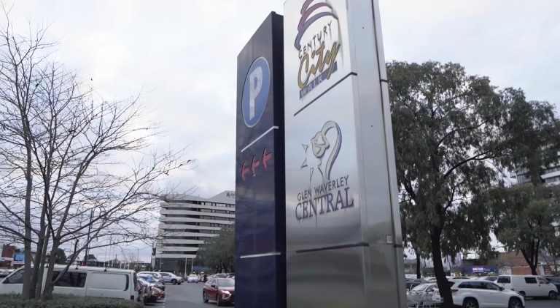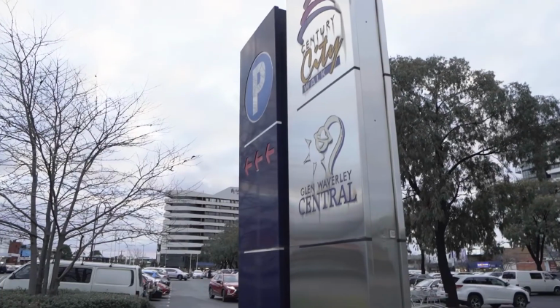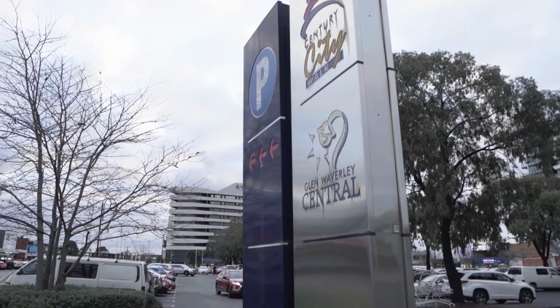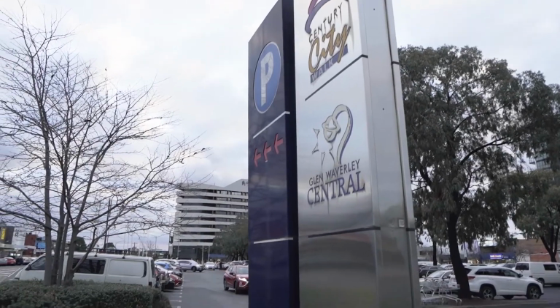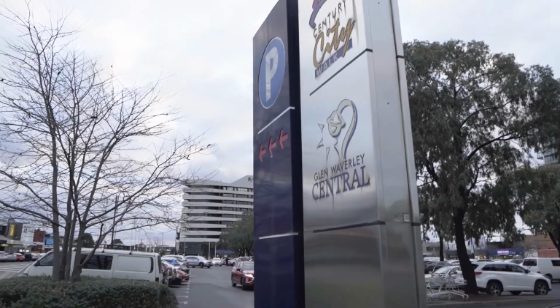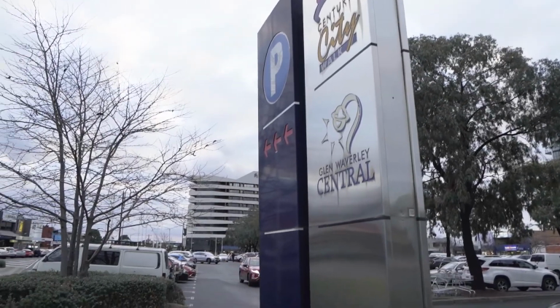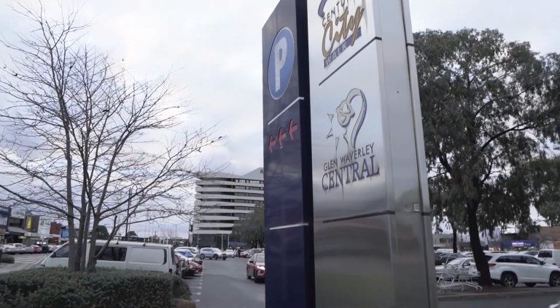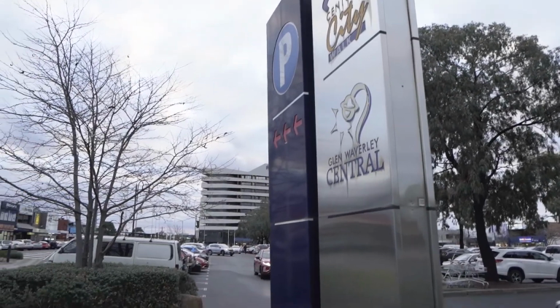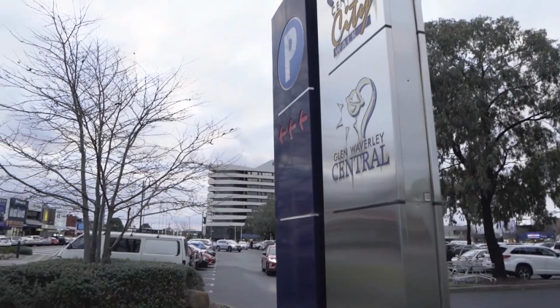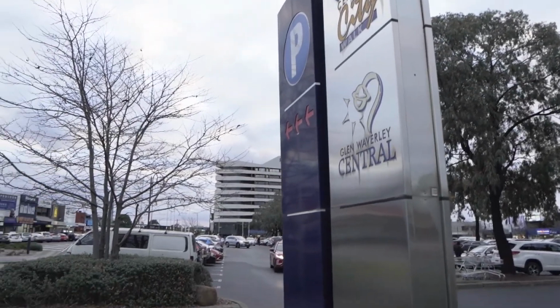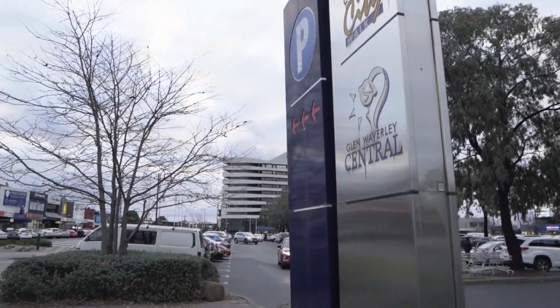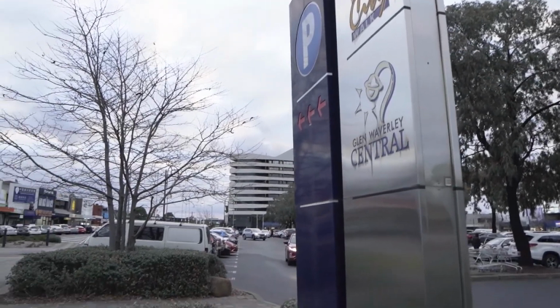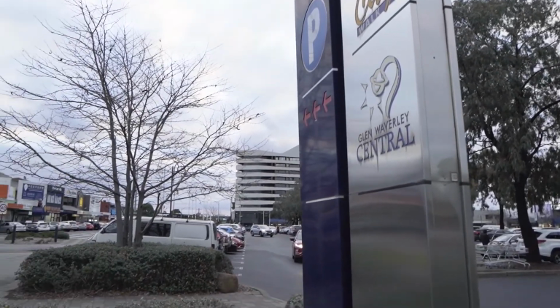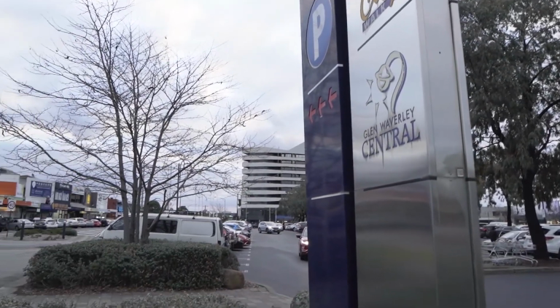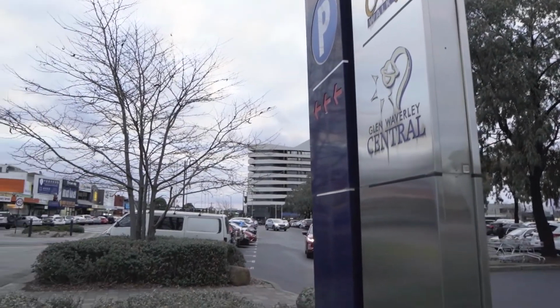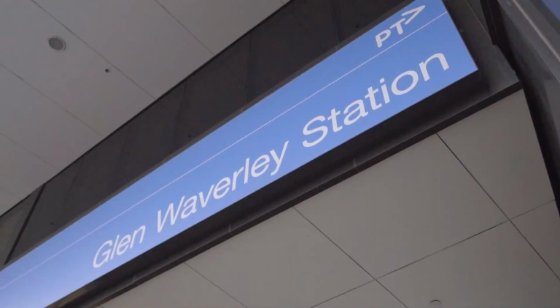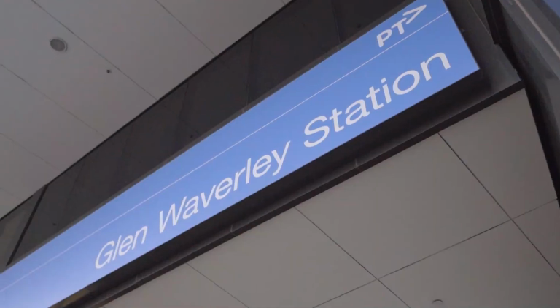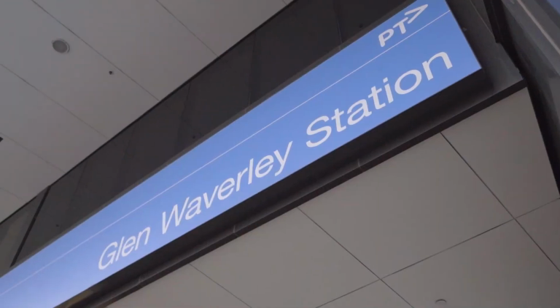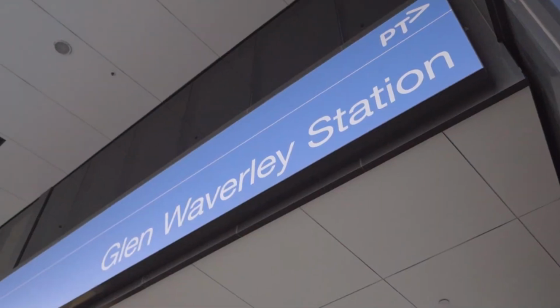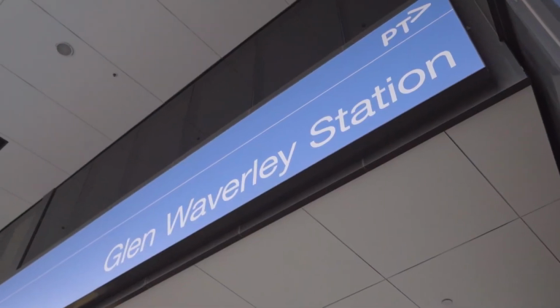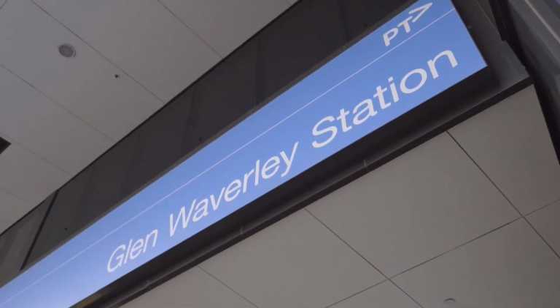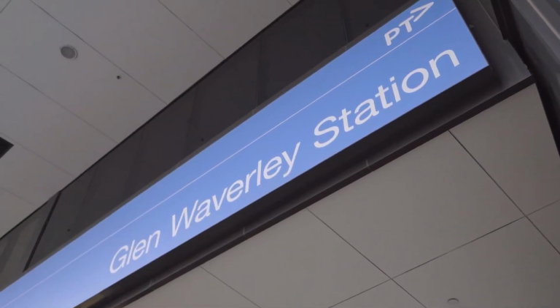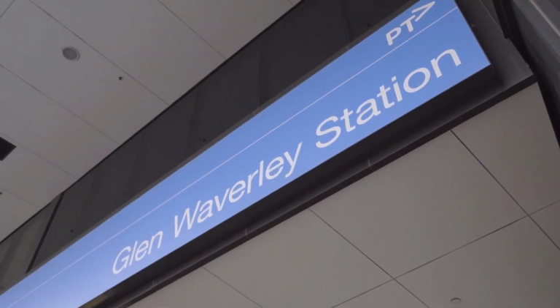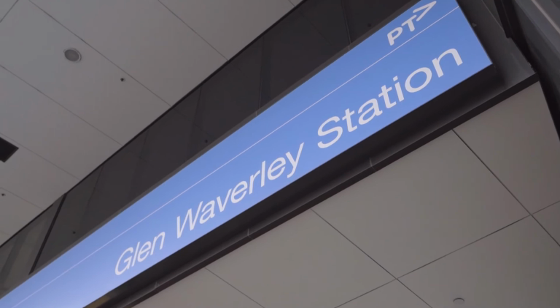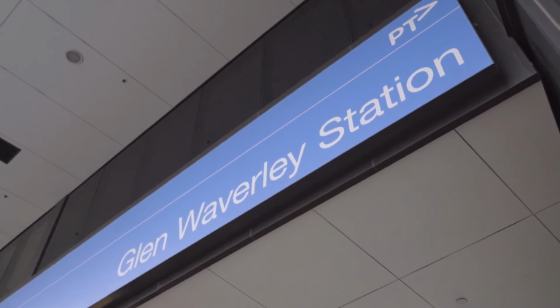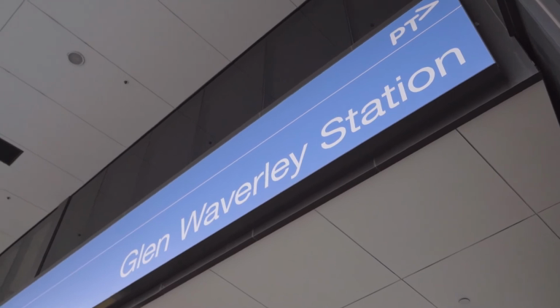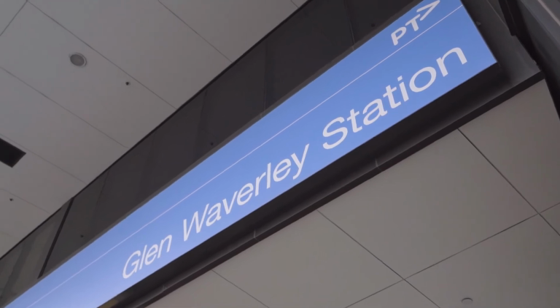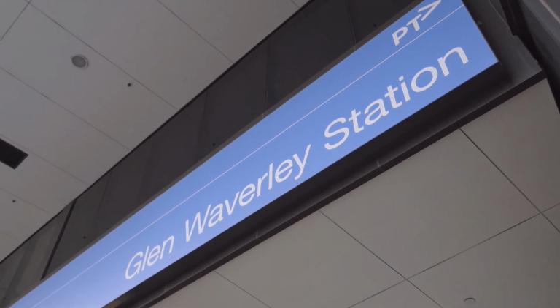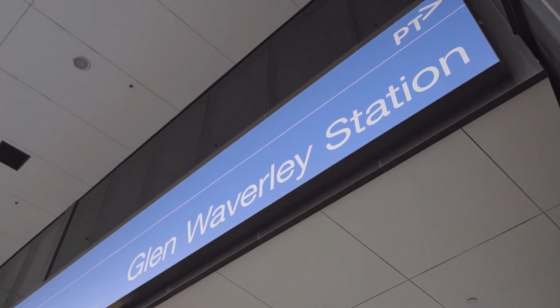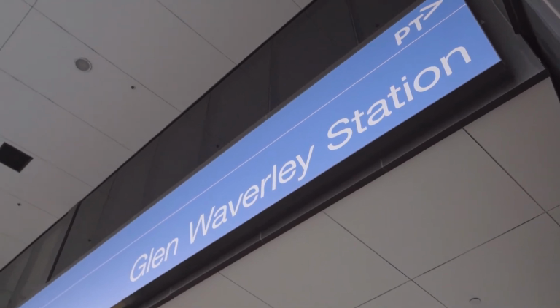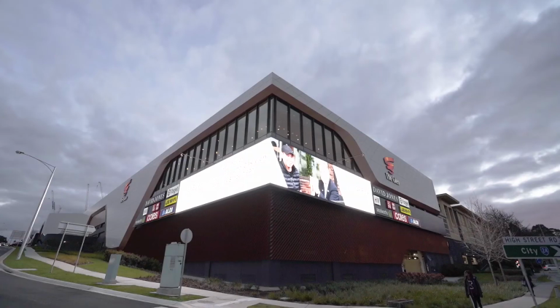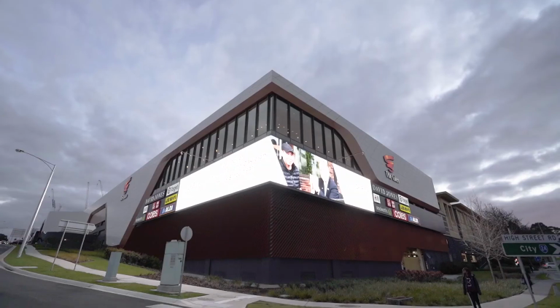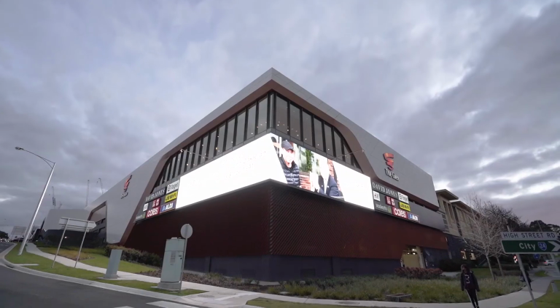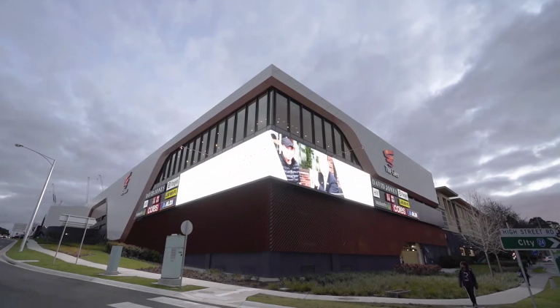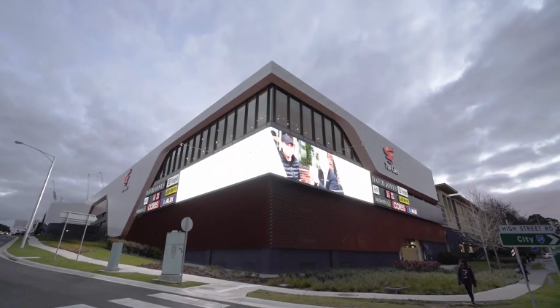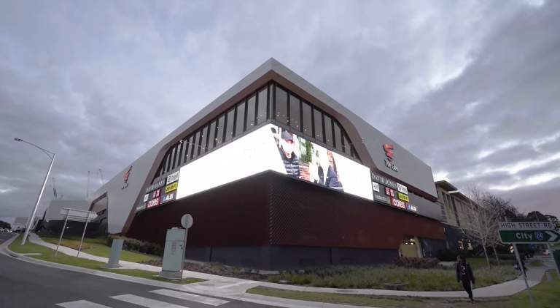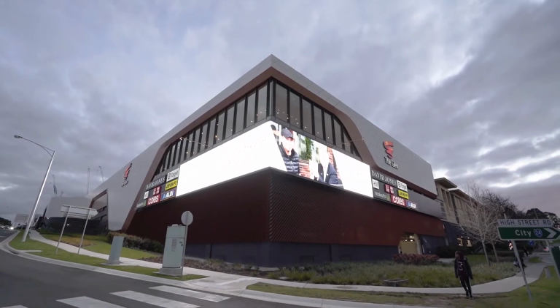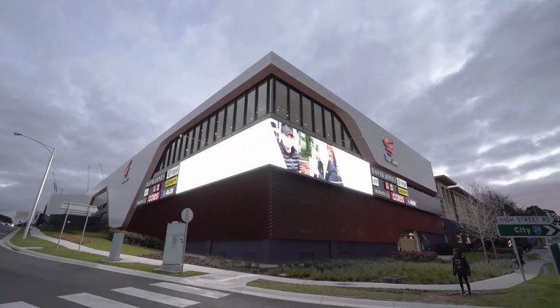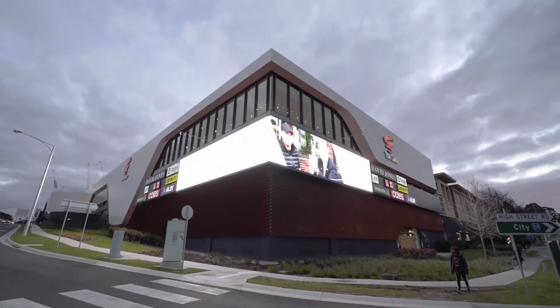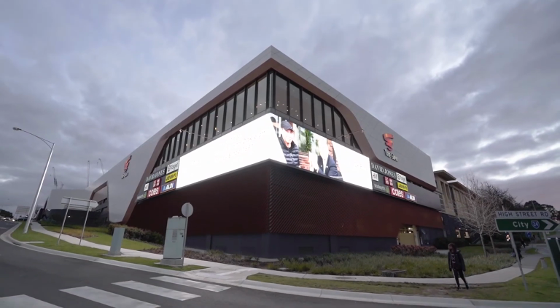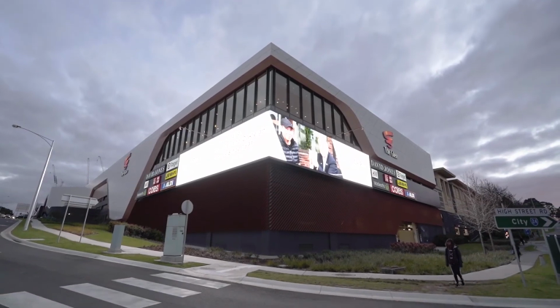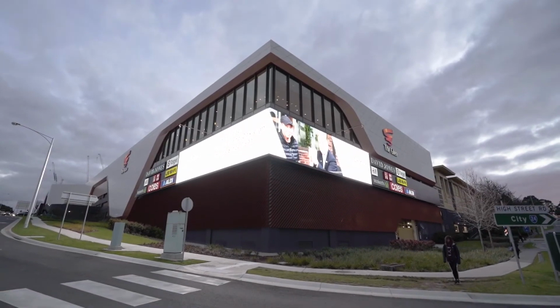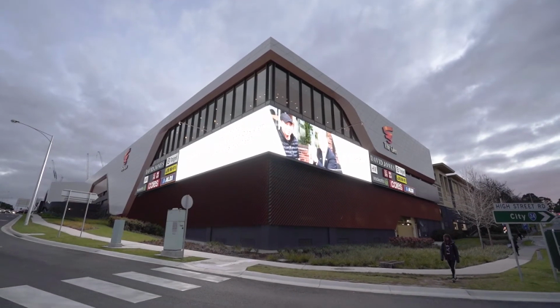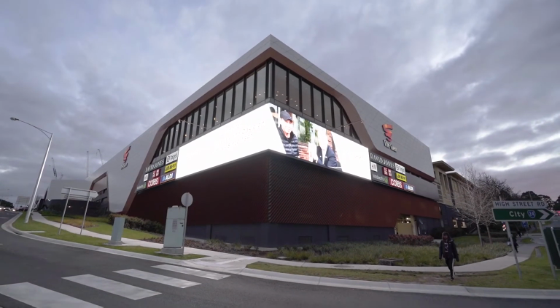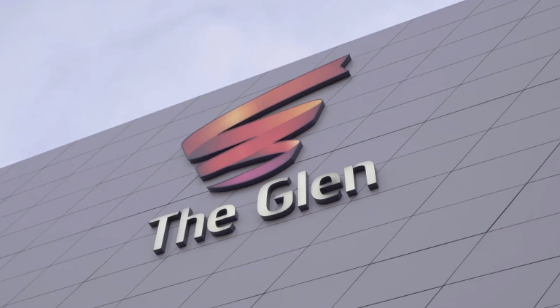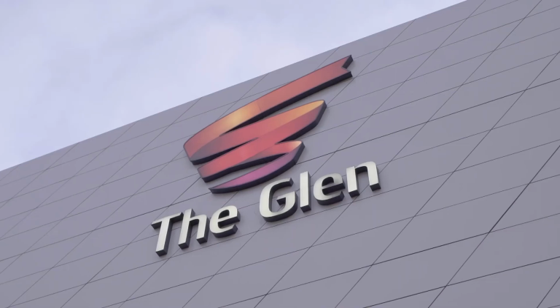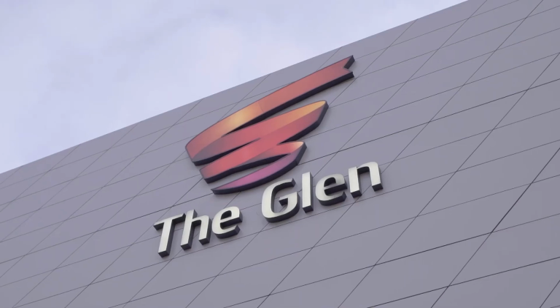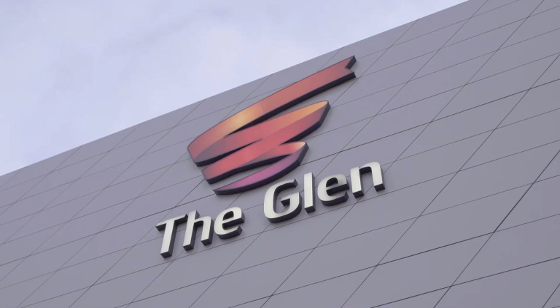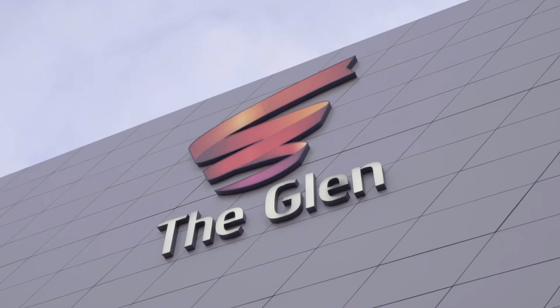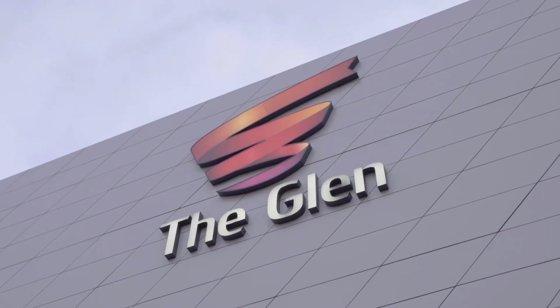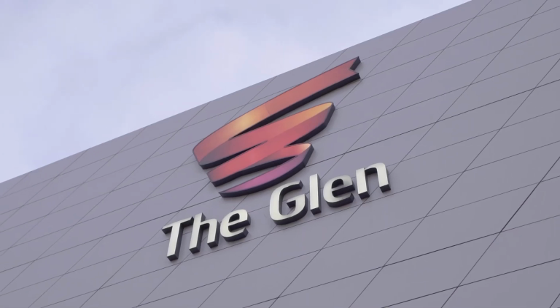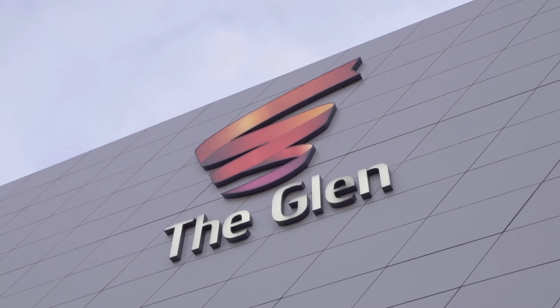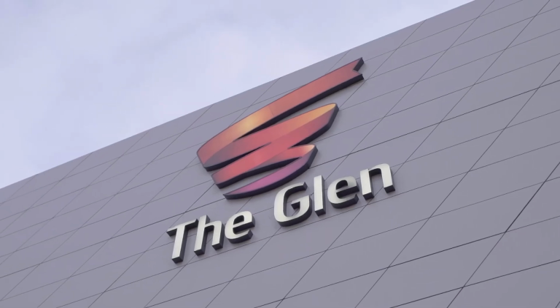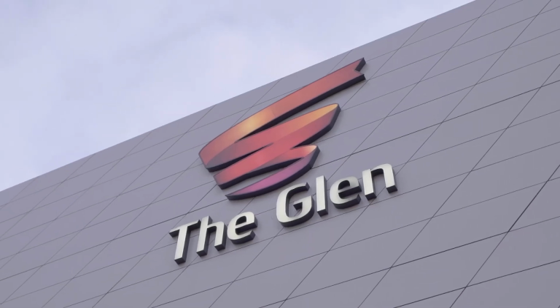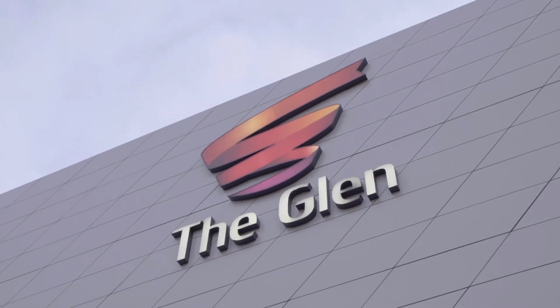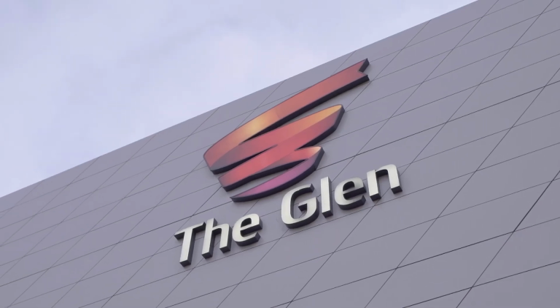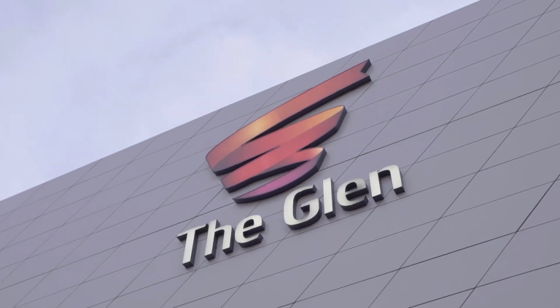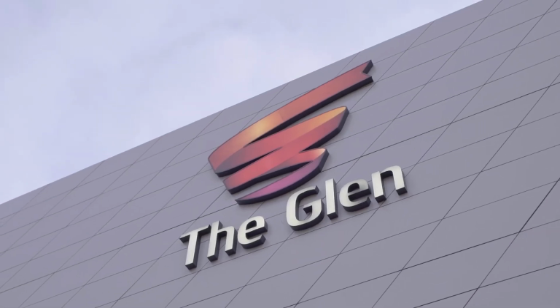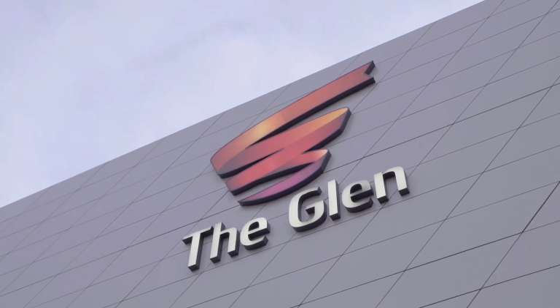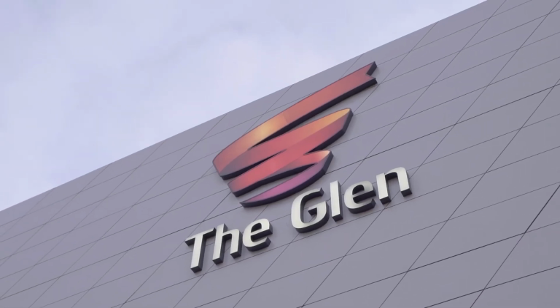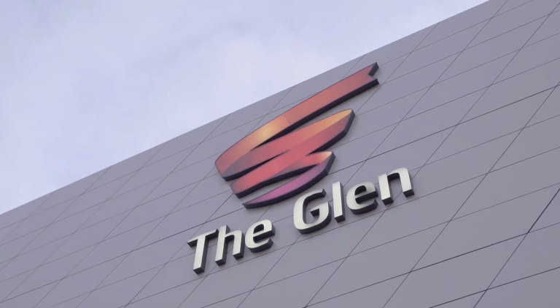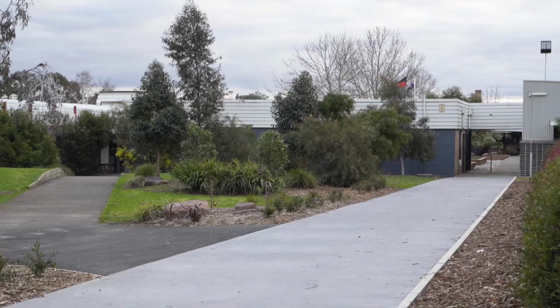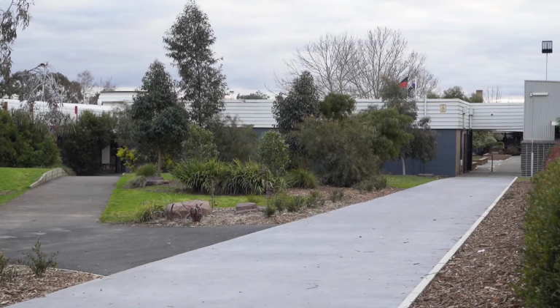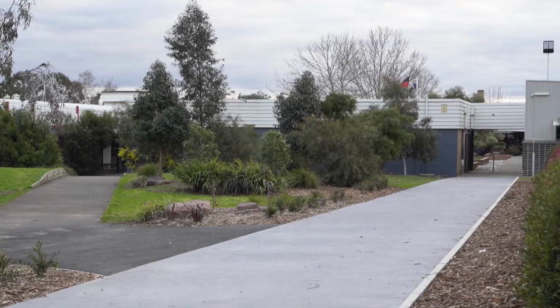Location is ideal — walking distance to the train station at Glen Waverley, with easy access to the Monash Freeway.